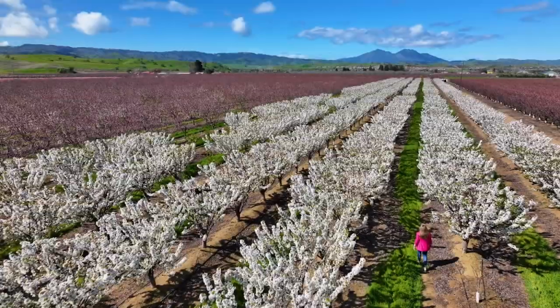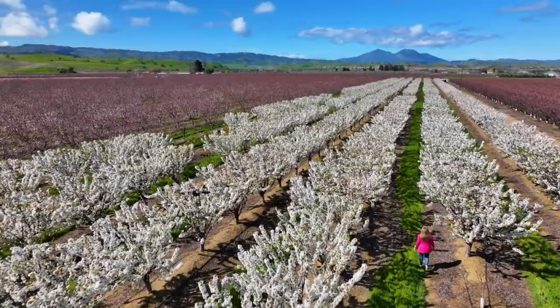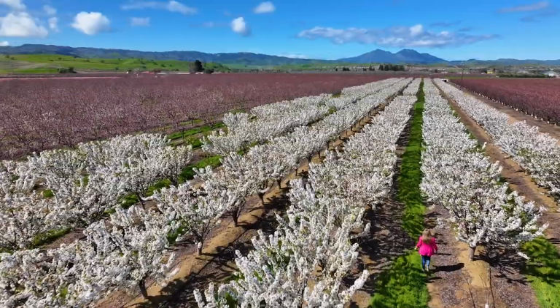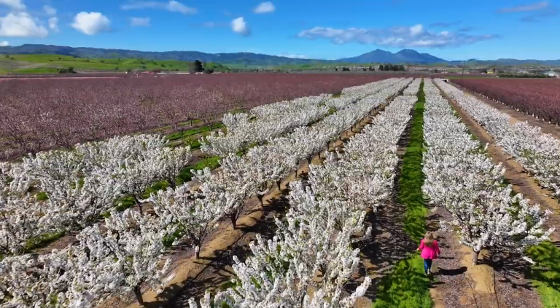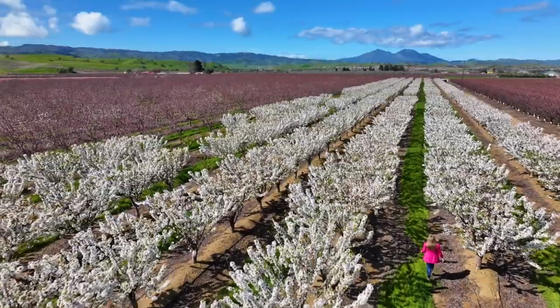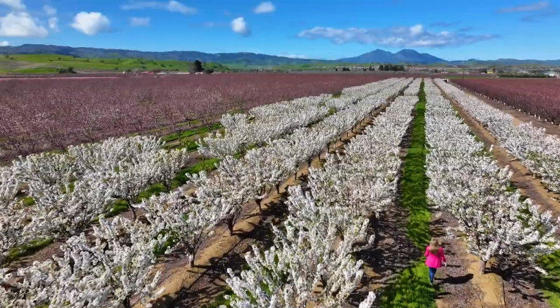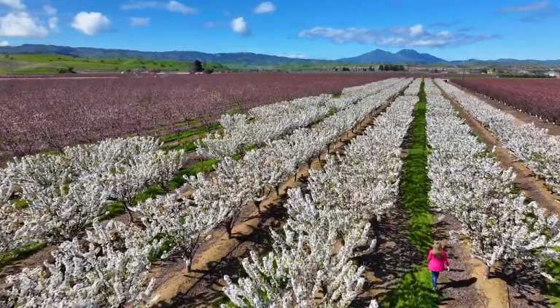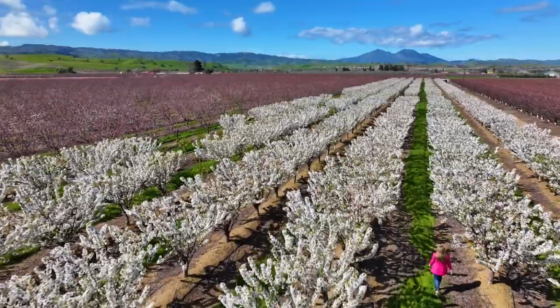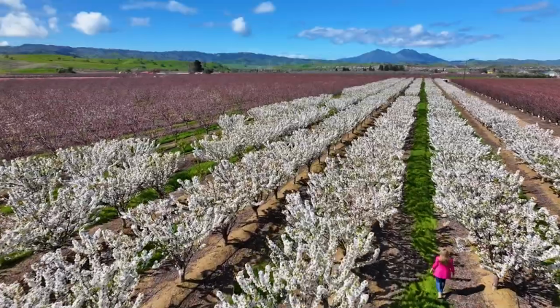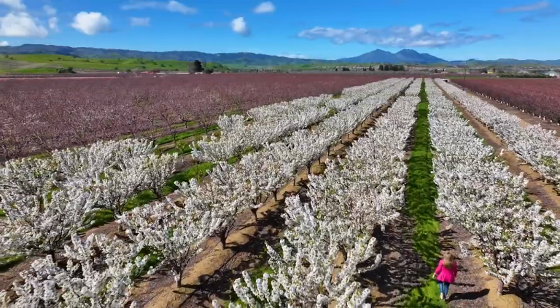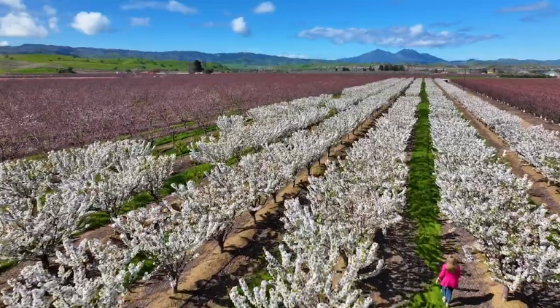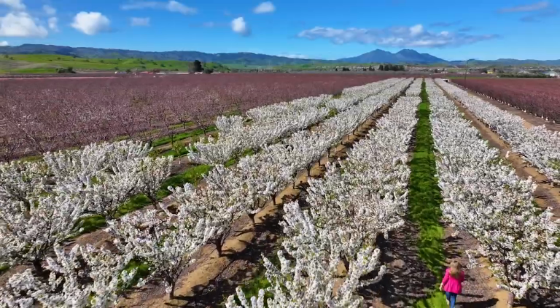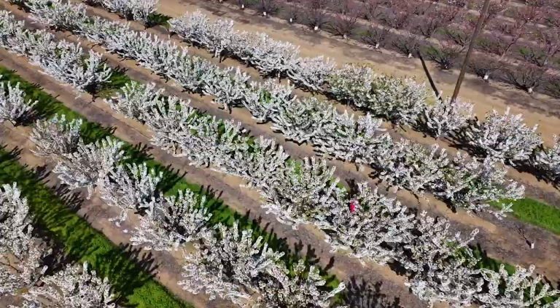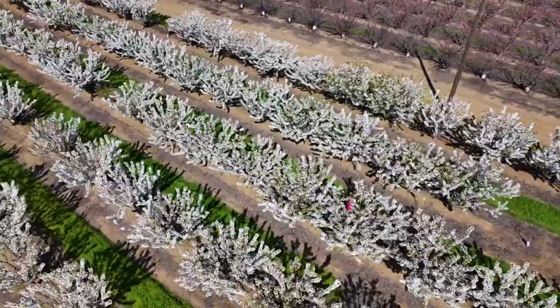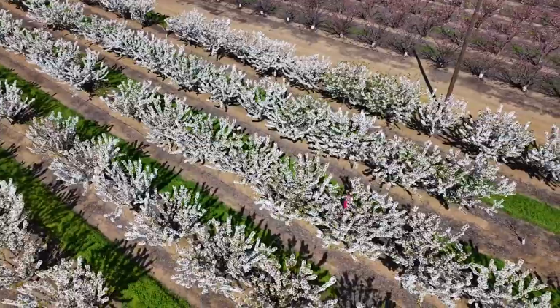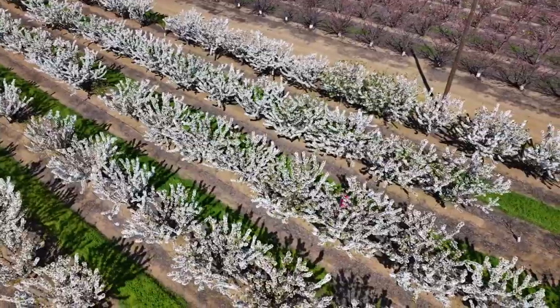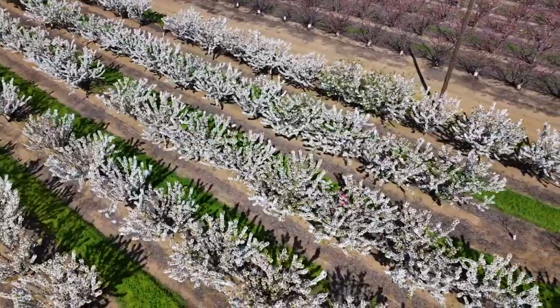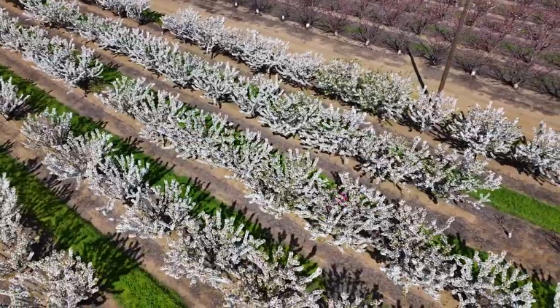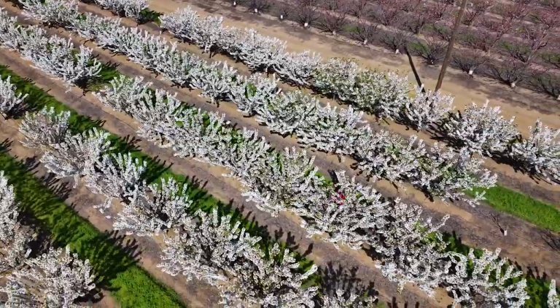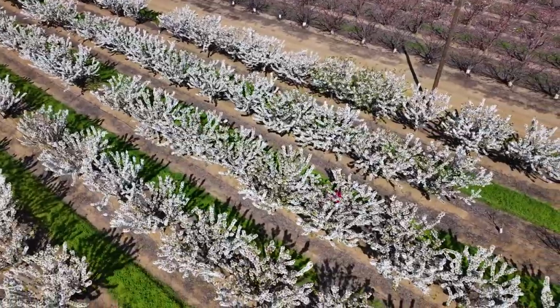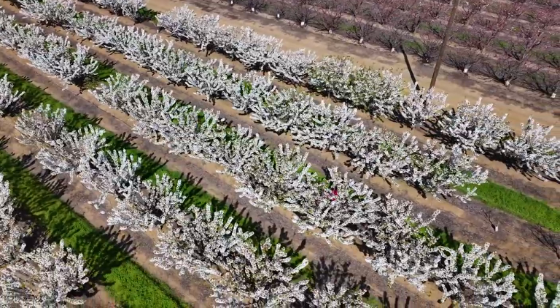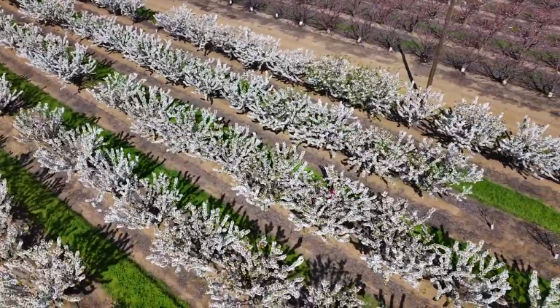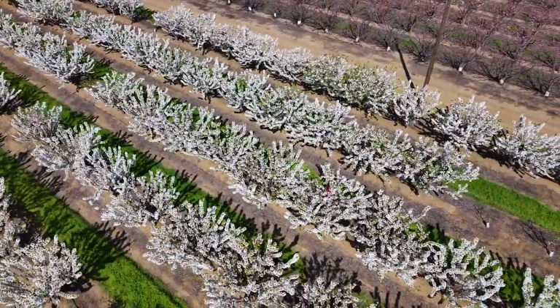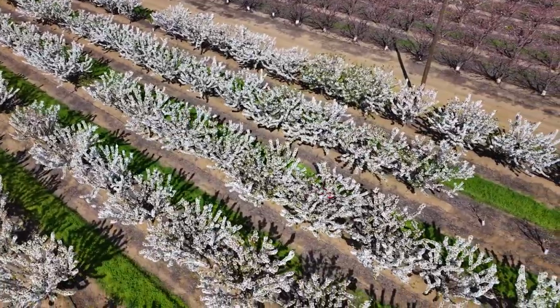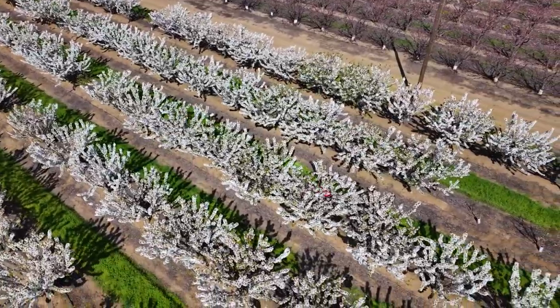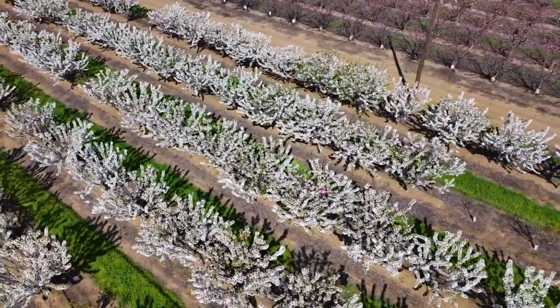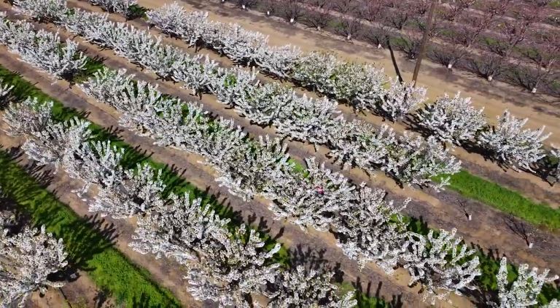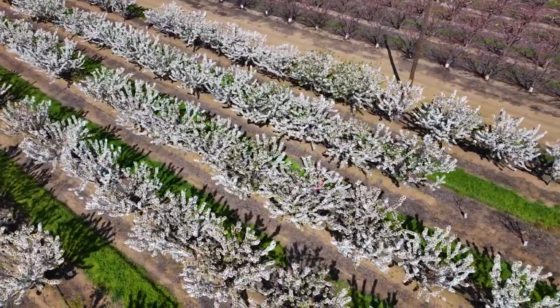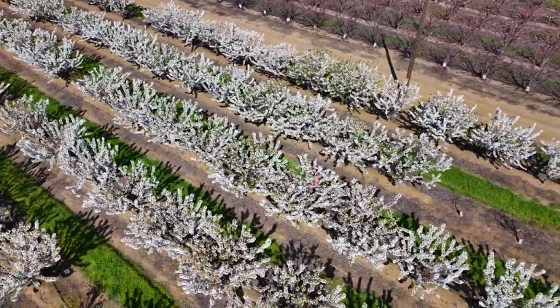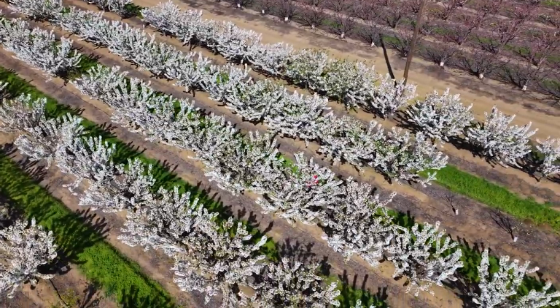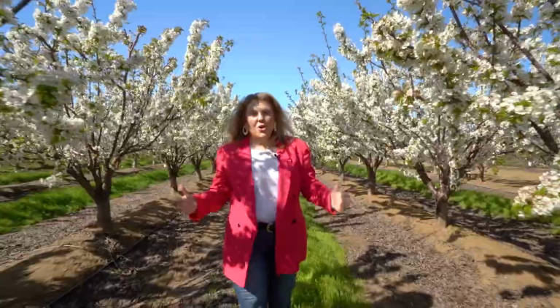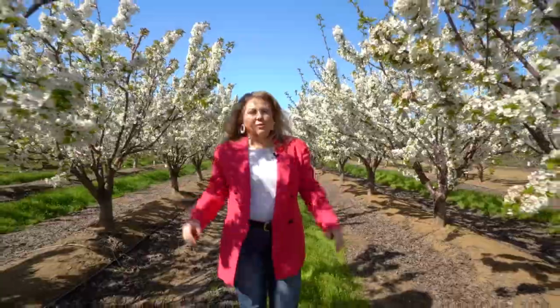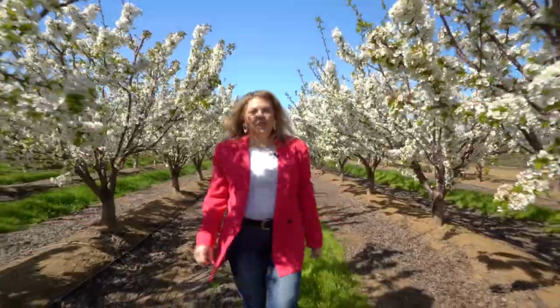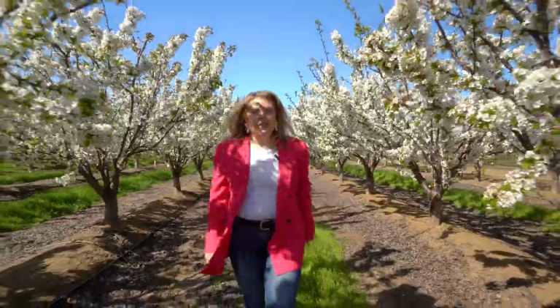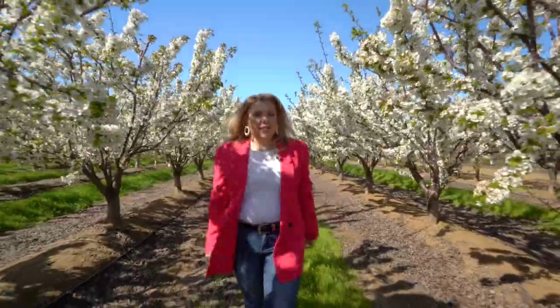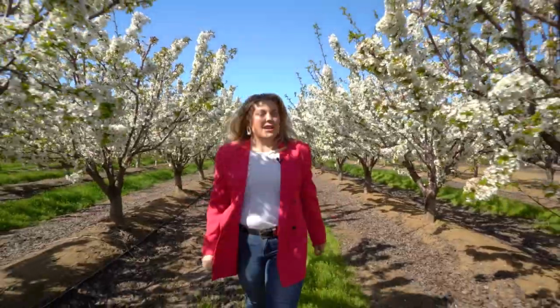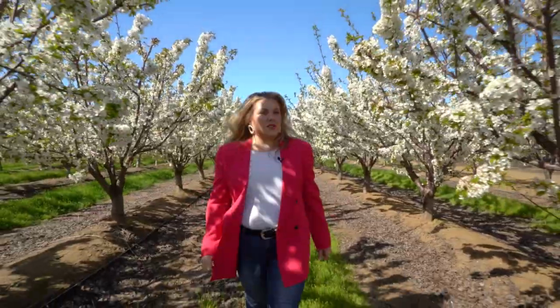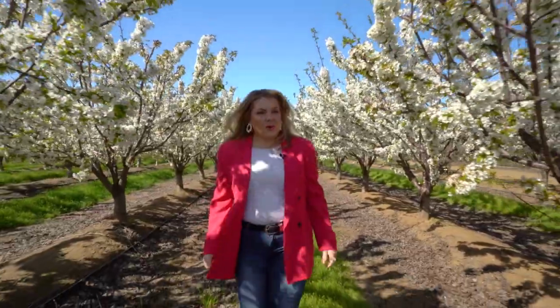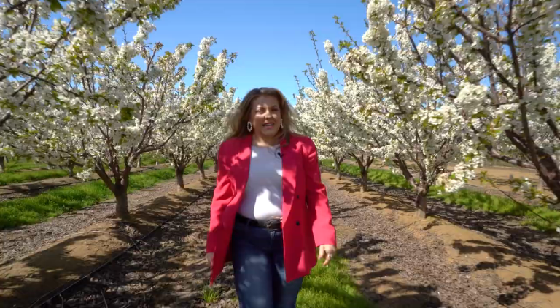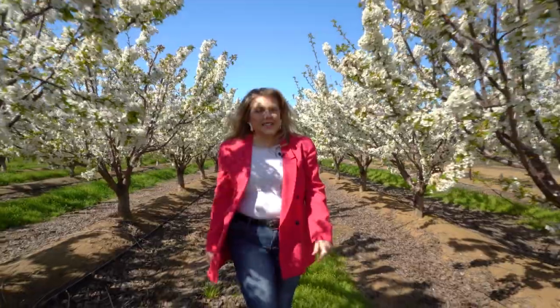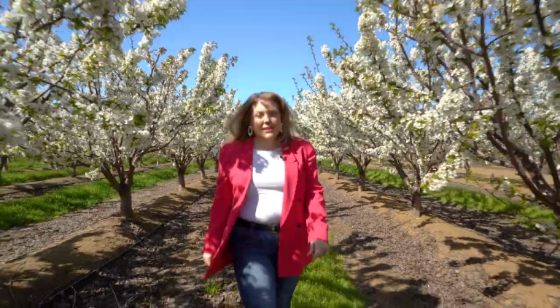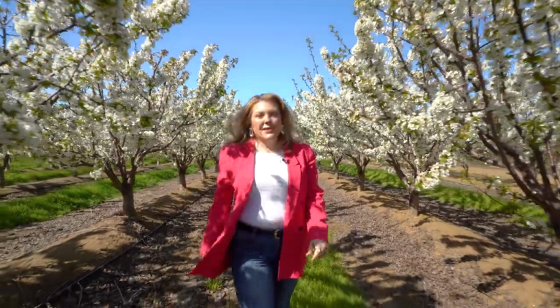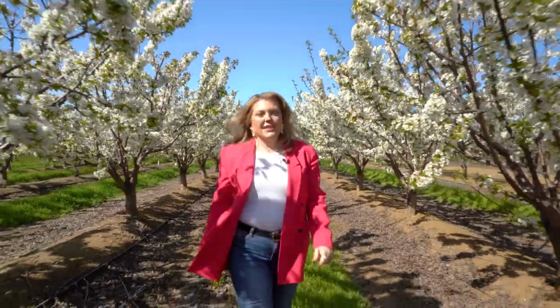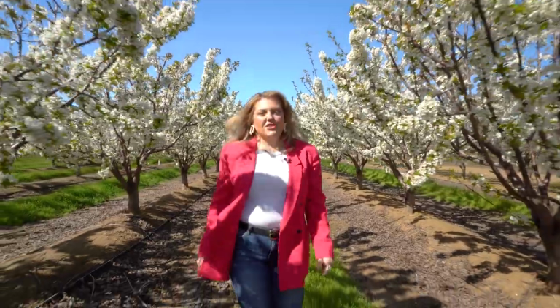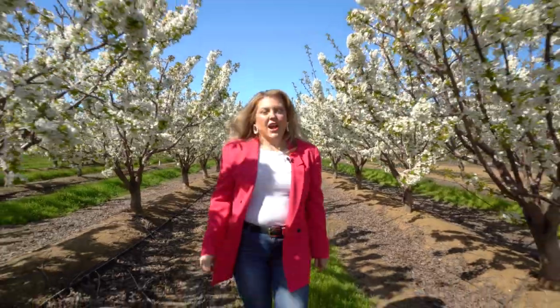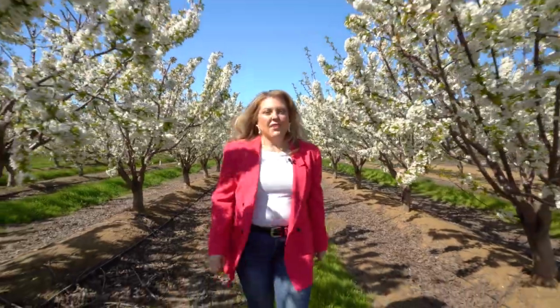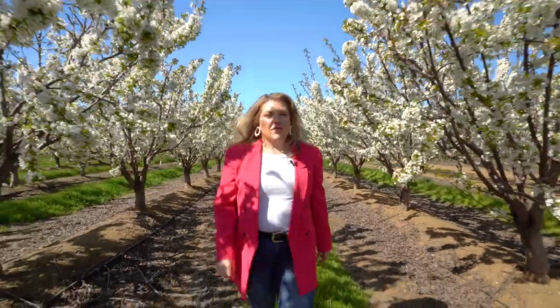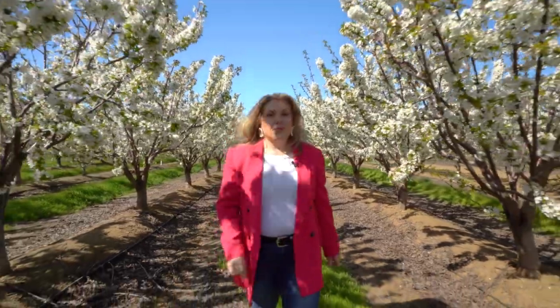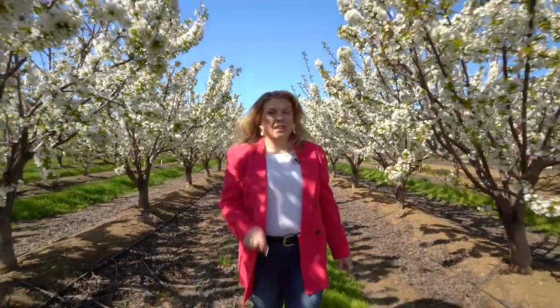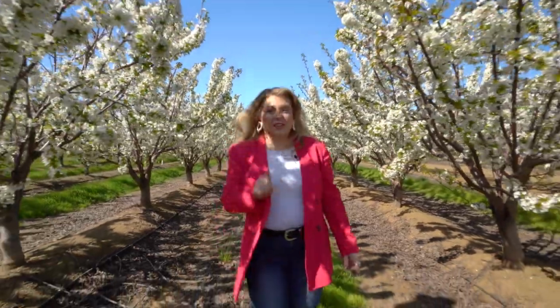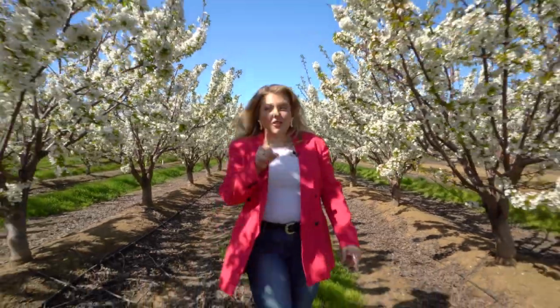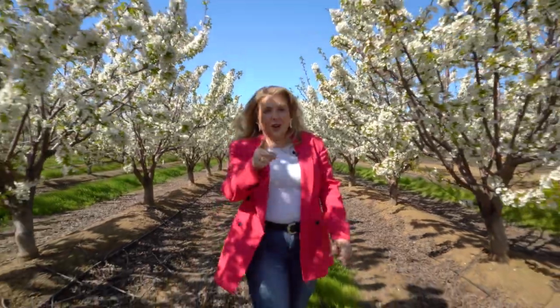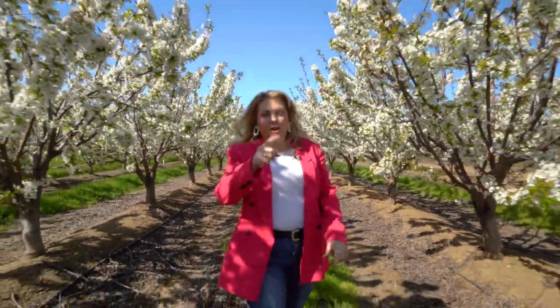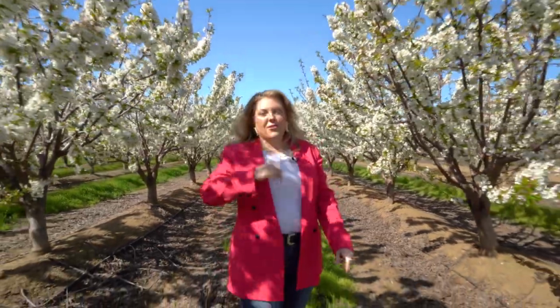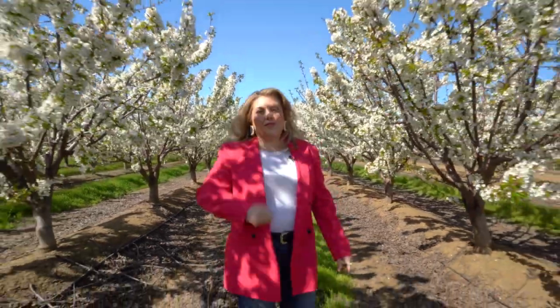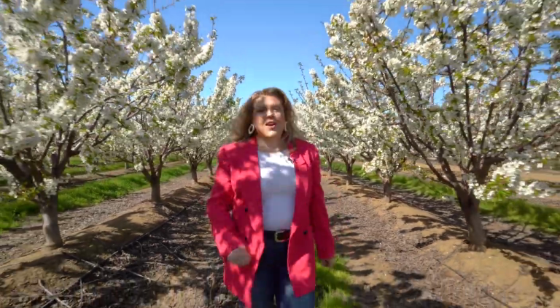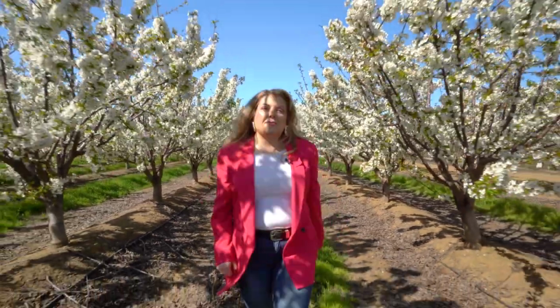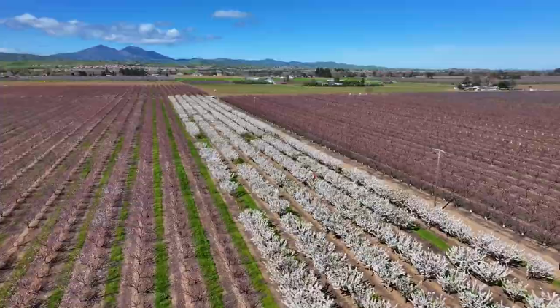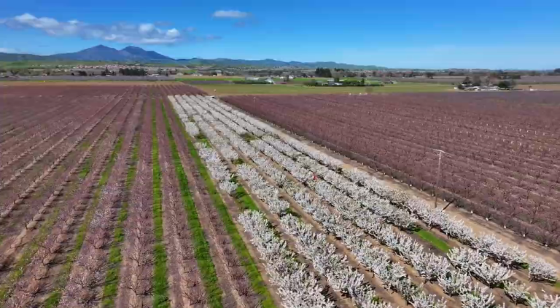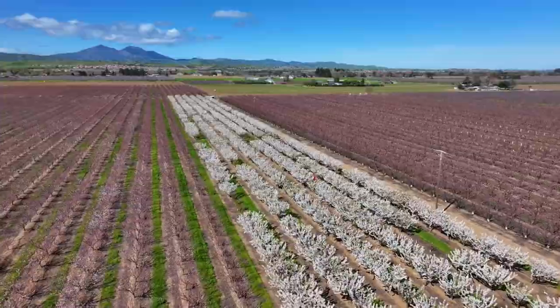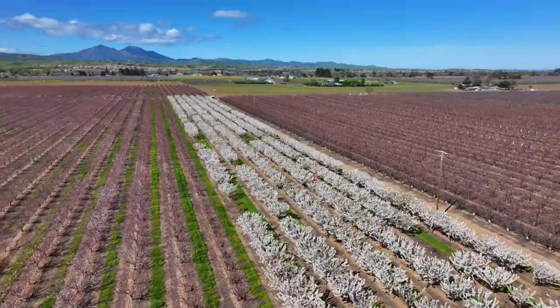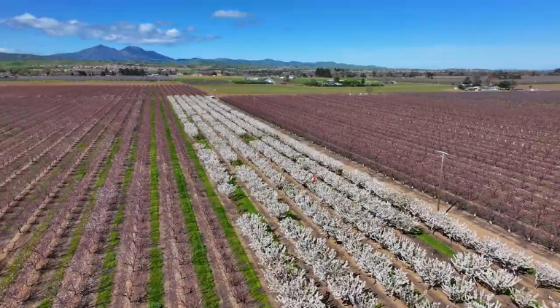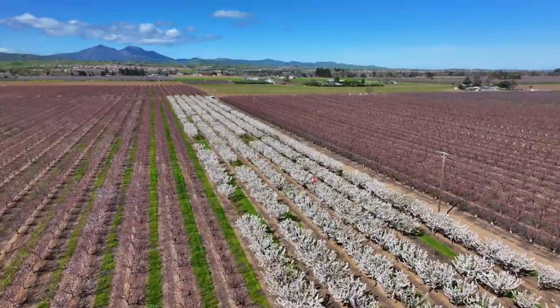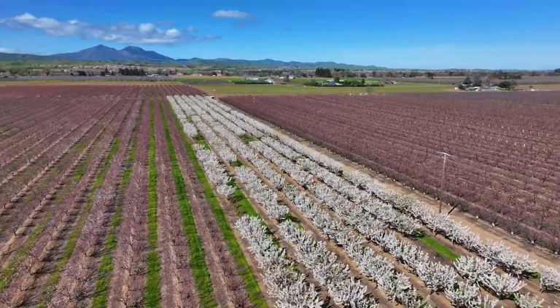Welcome to Brentwood, the U-Pick capital of California. Your new home is only a quick 10-minute drive from picking your own farm fresh cherries.